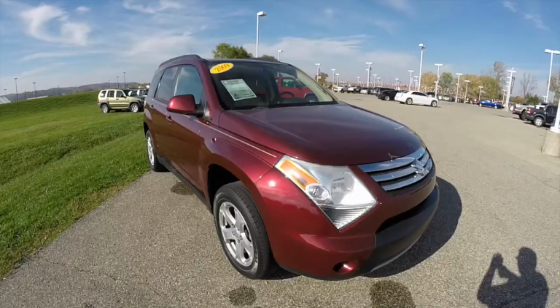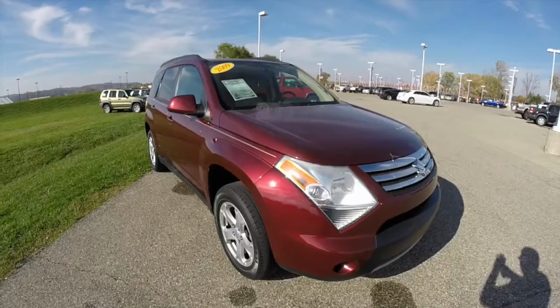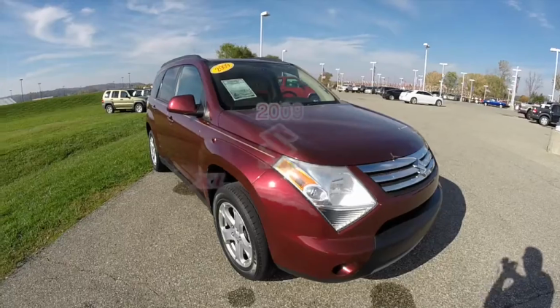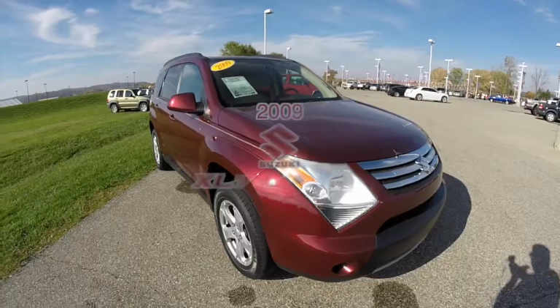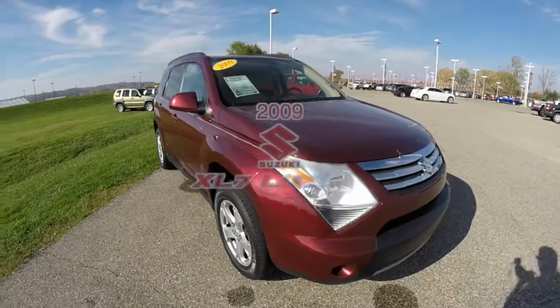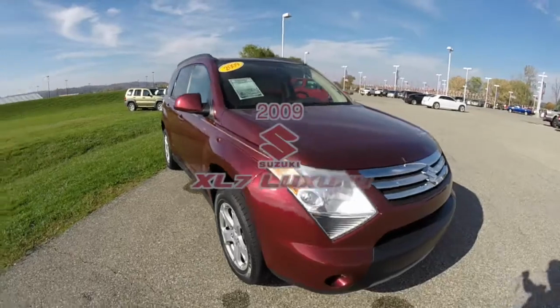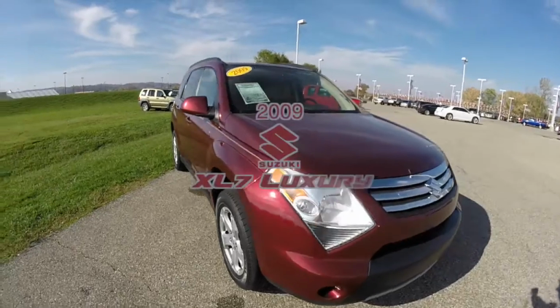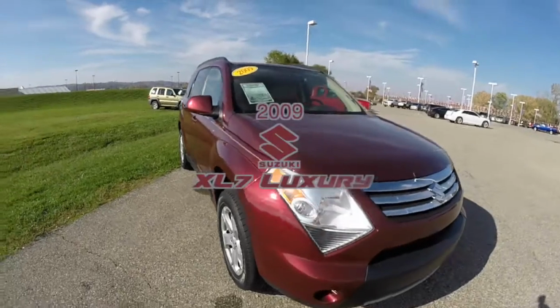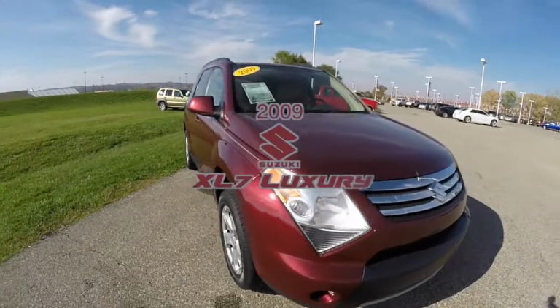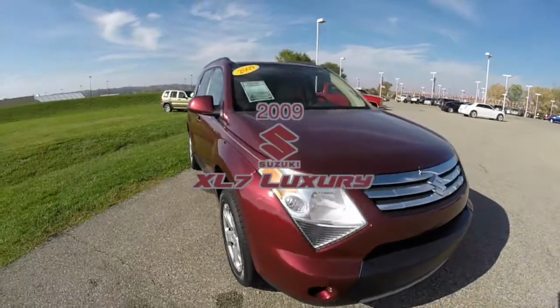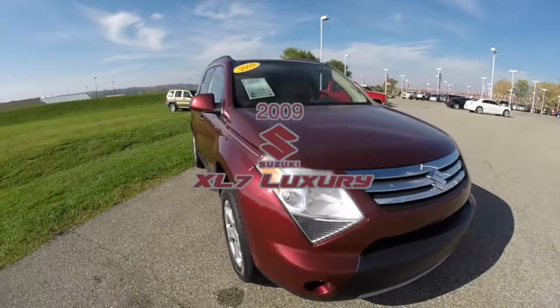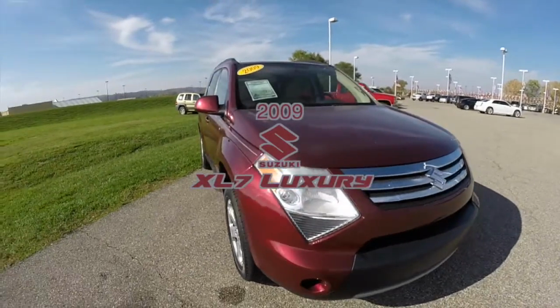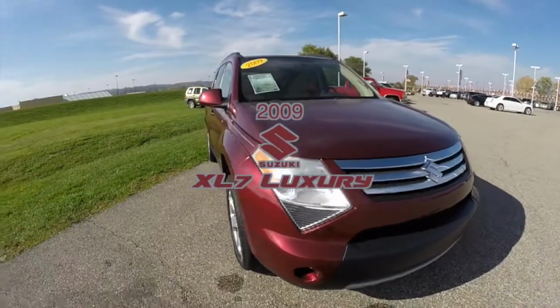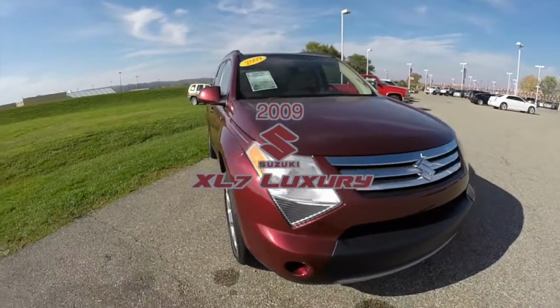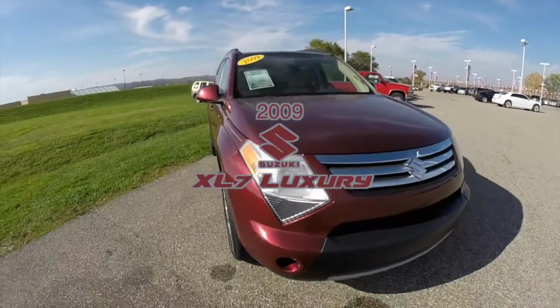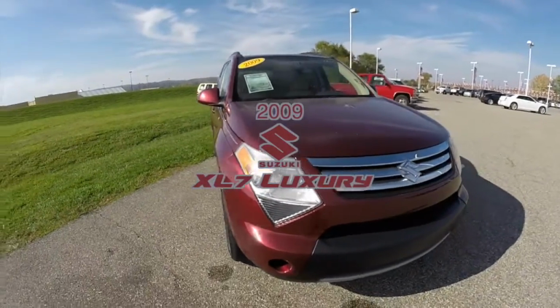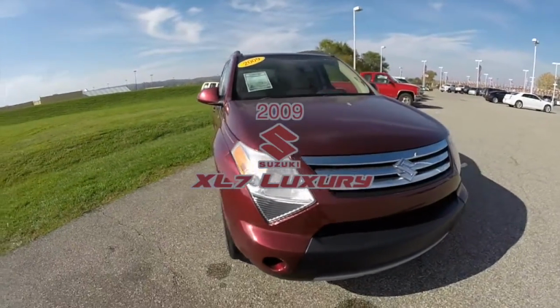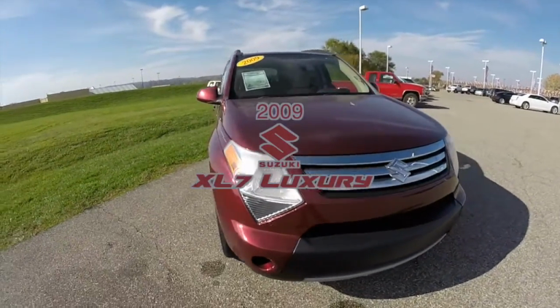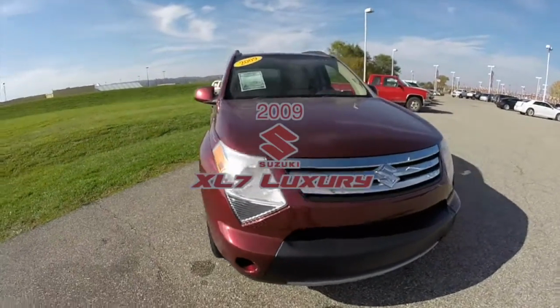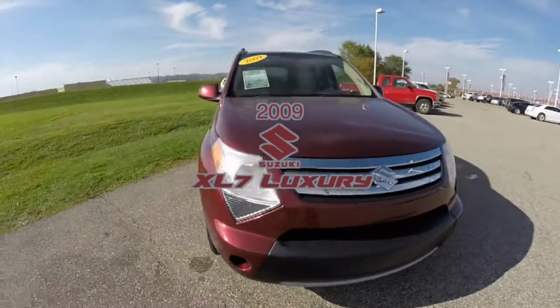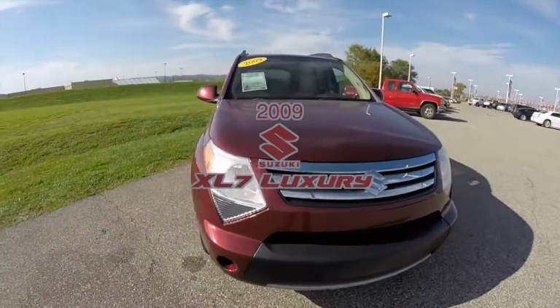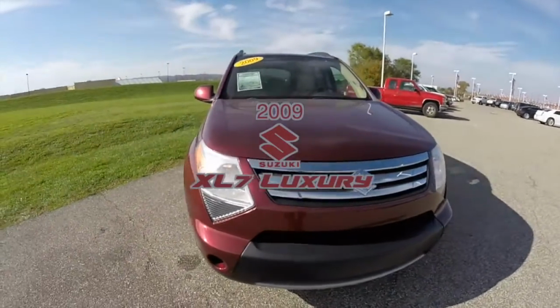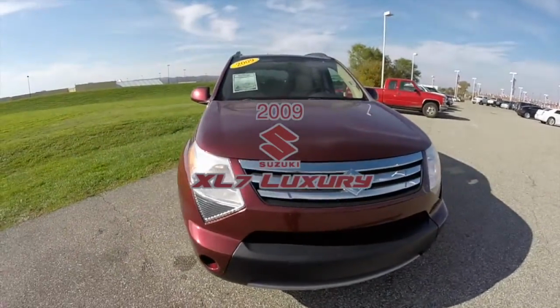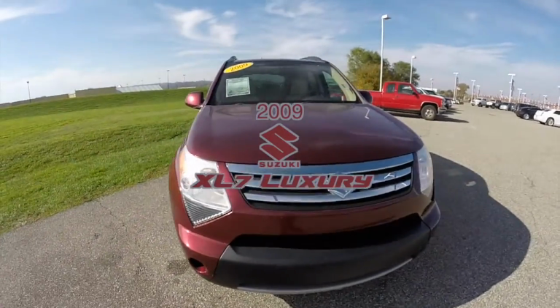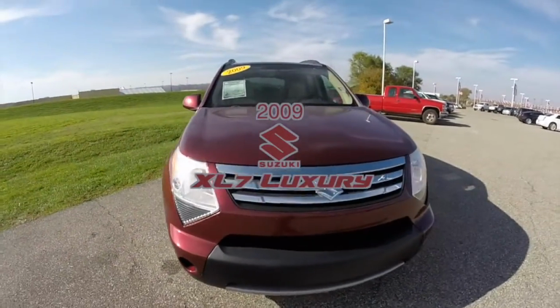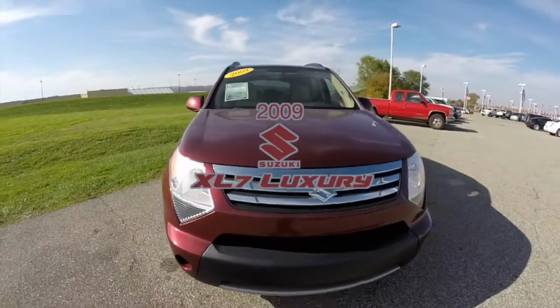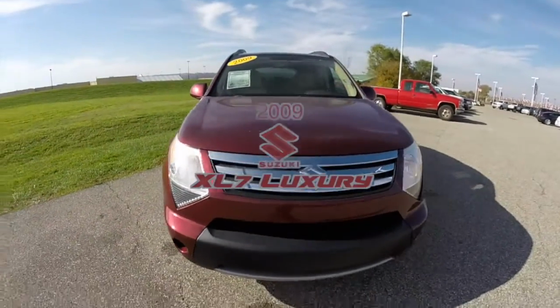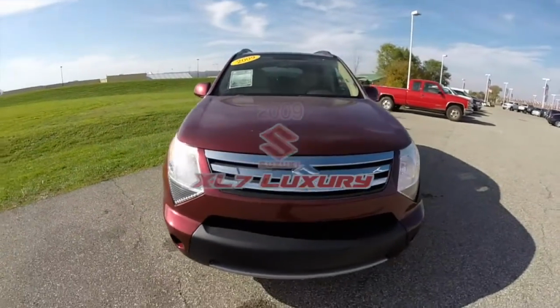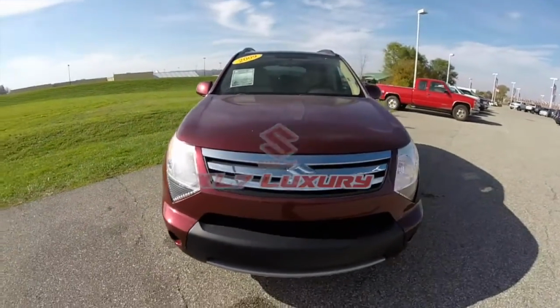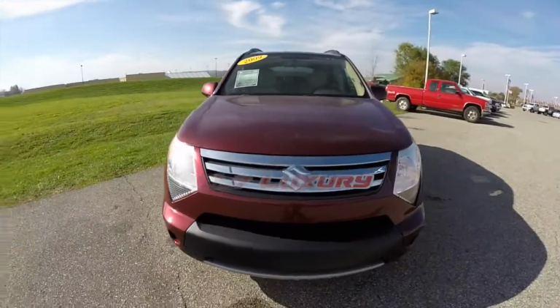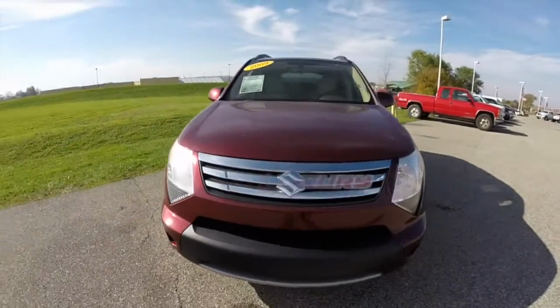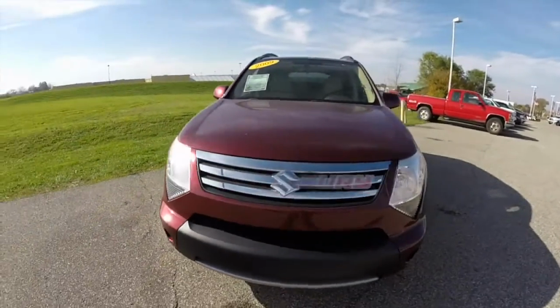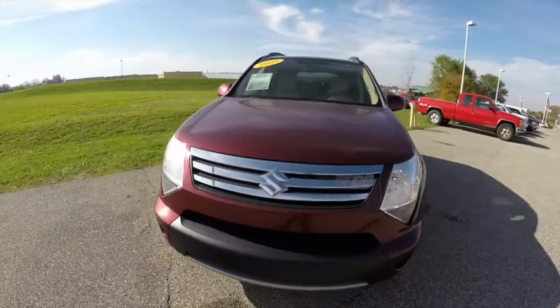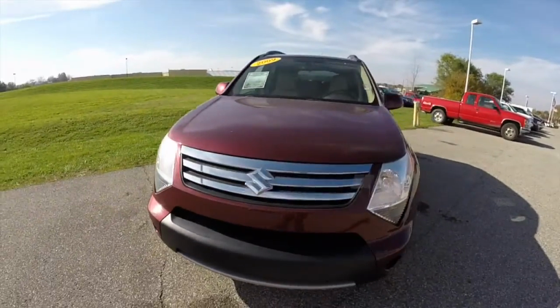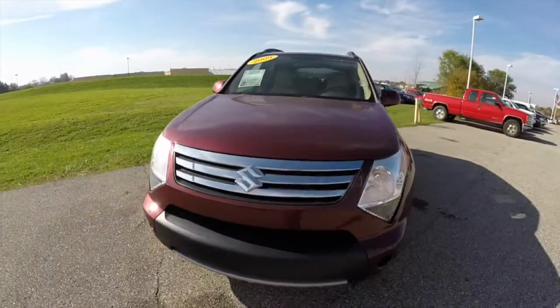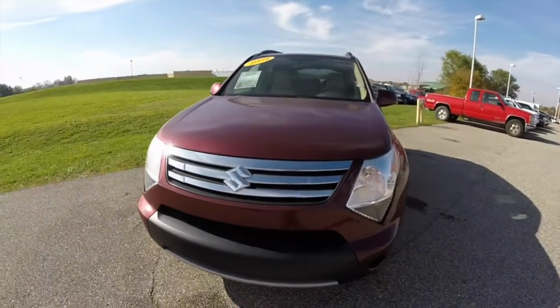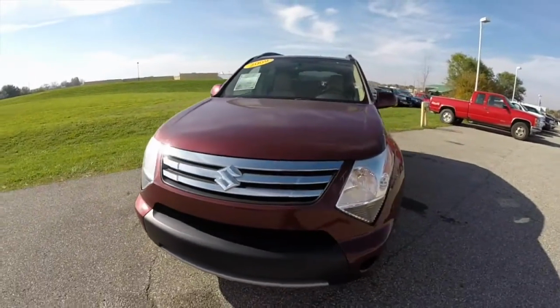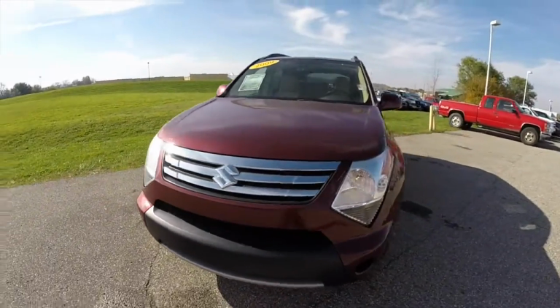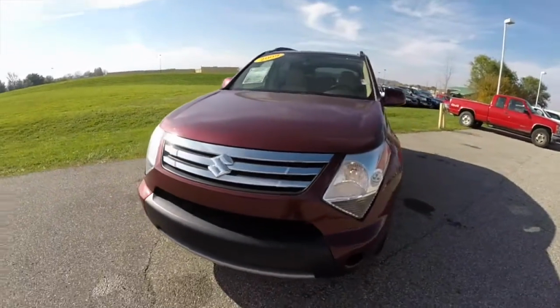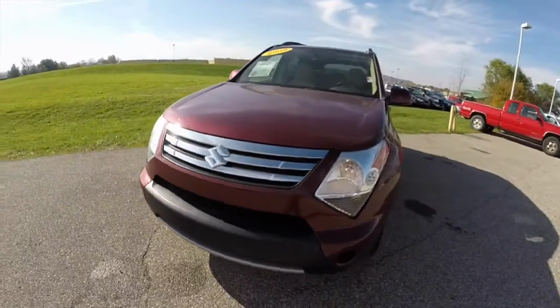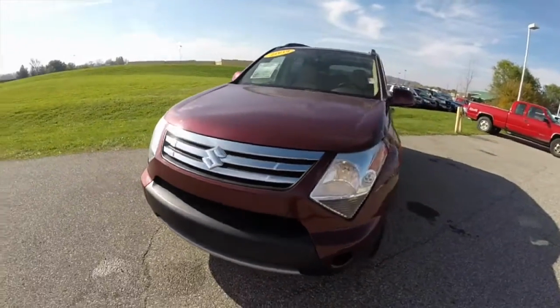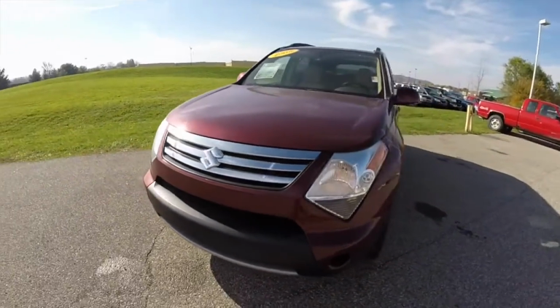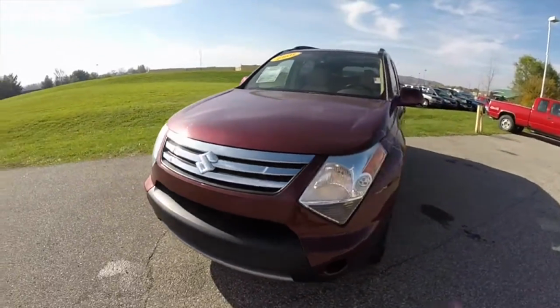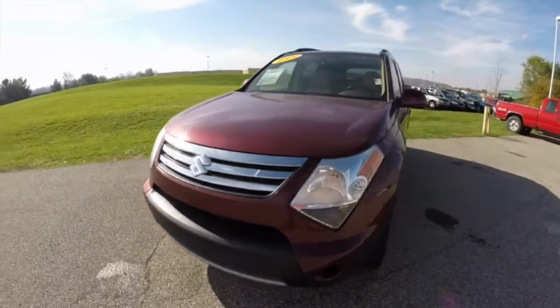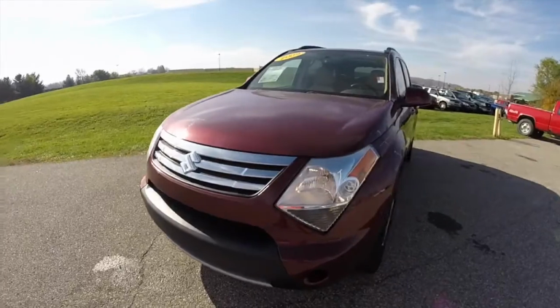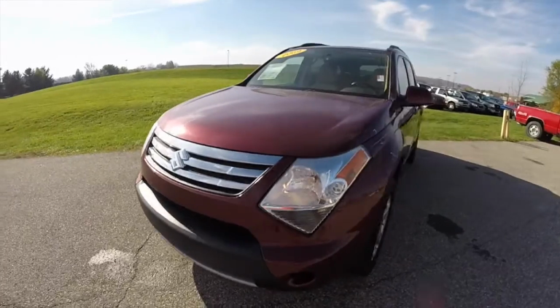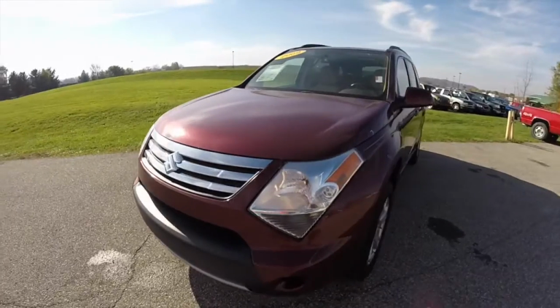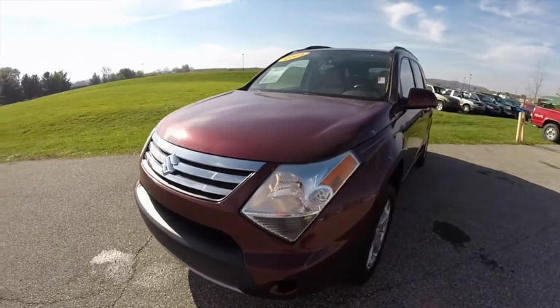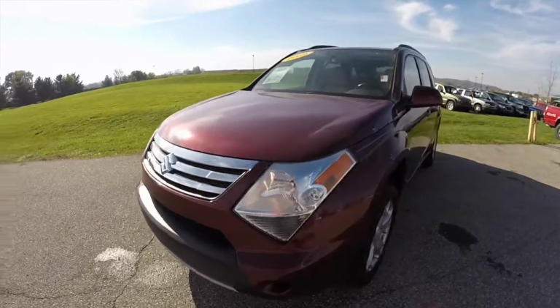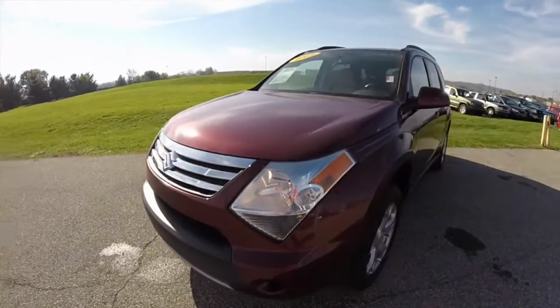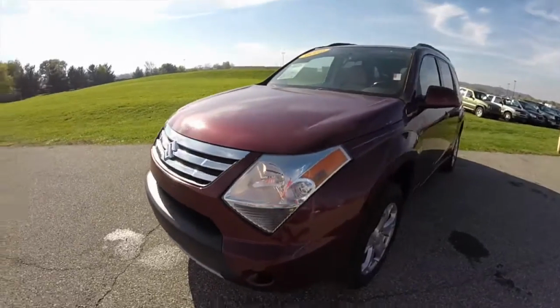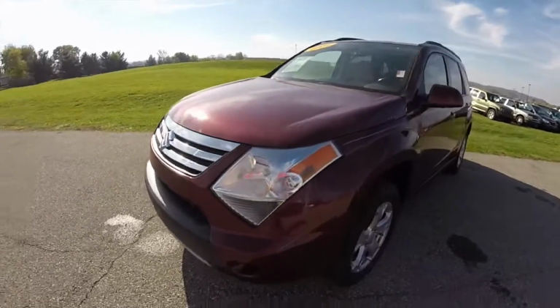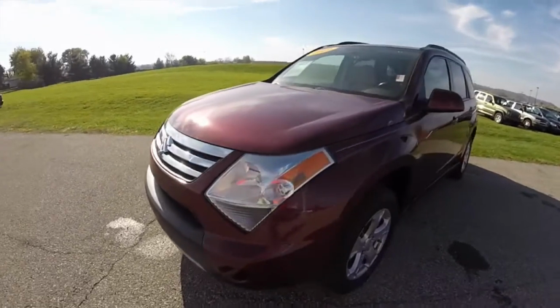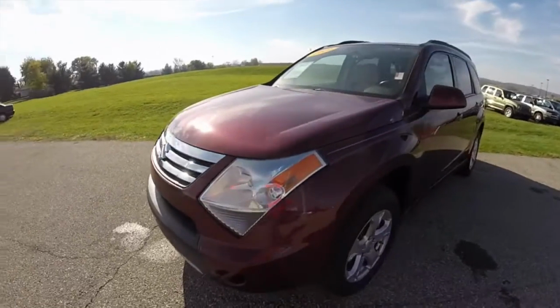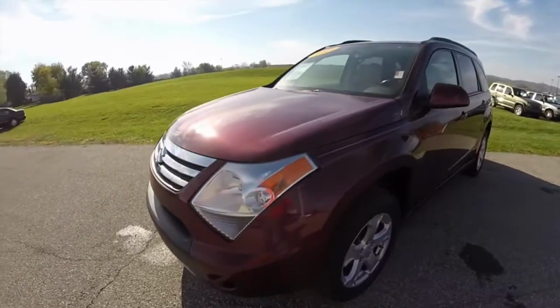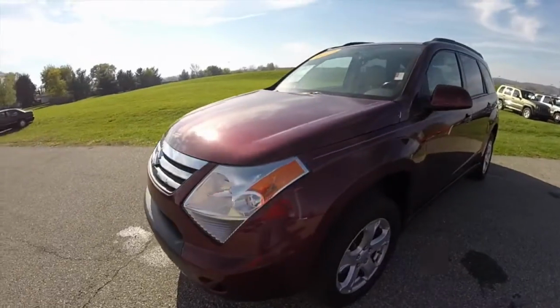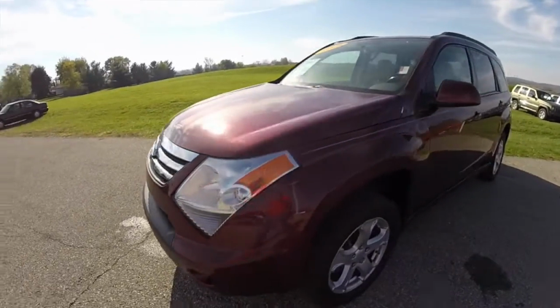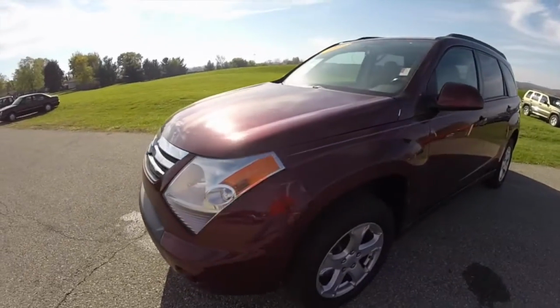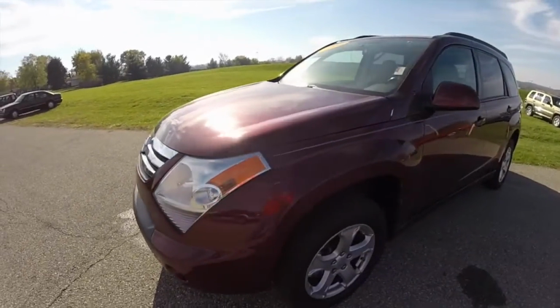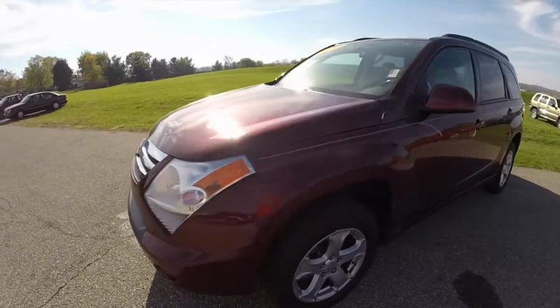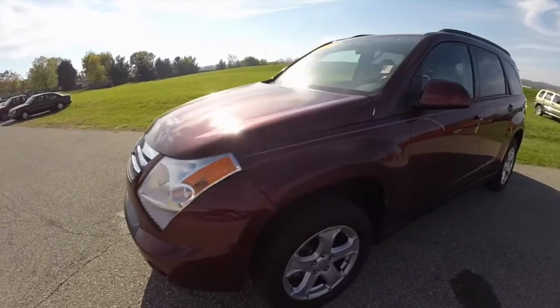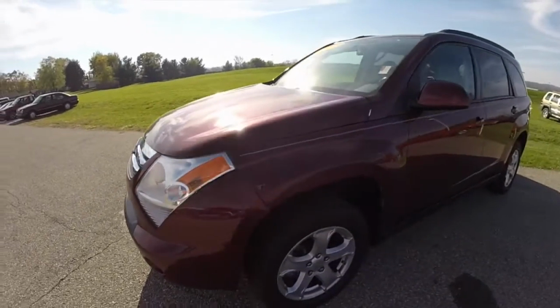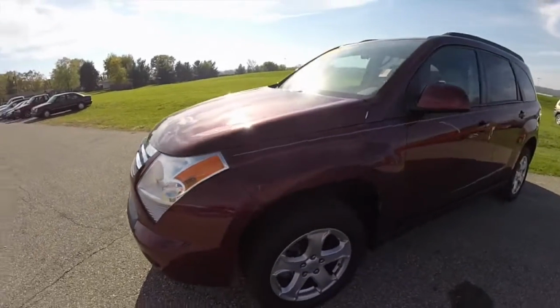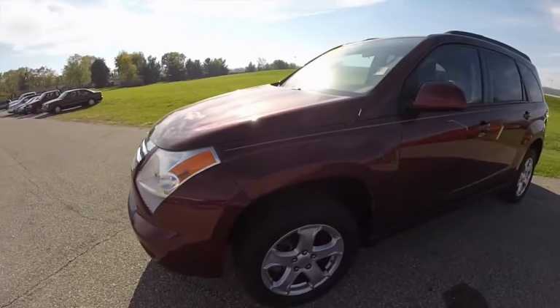Hello everyone. Today we're going to take a quick walk-around look at this 2009 Suzuki XL7 Luxury.